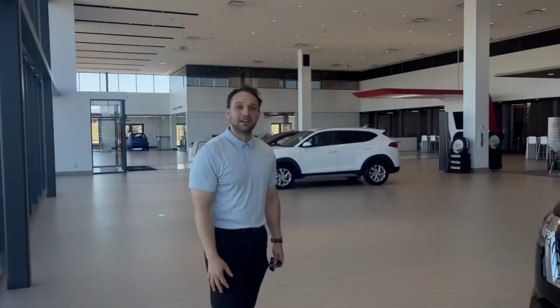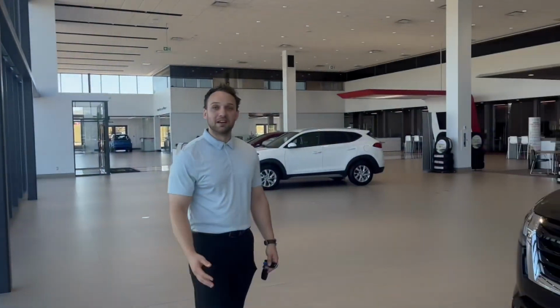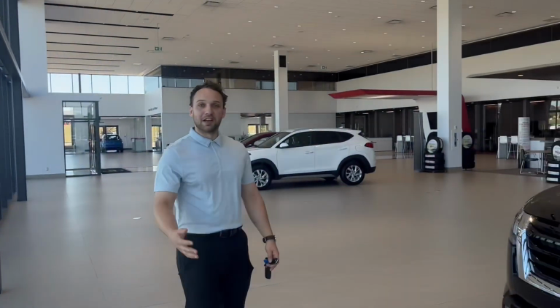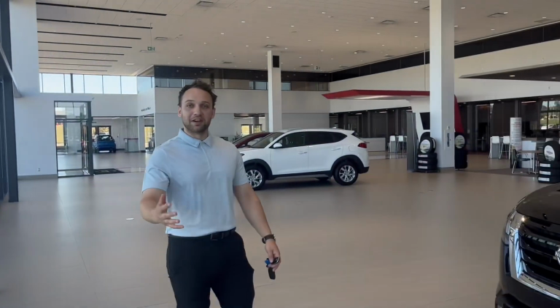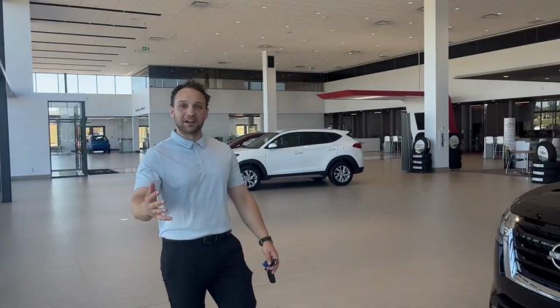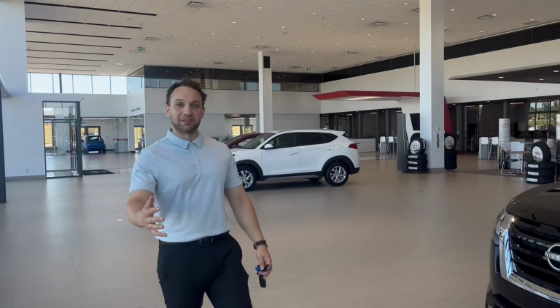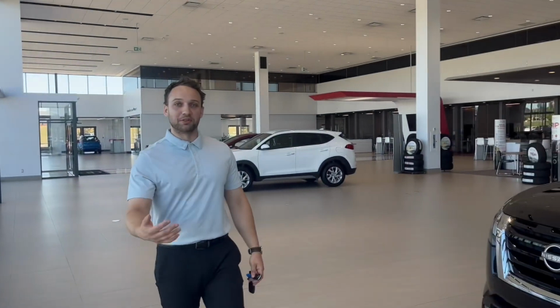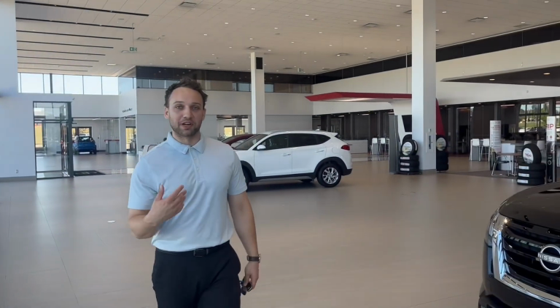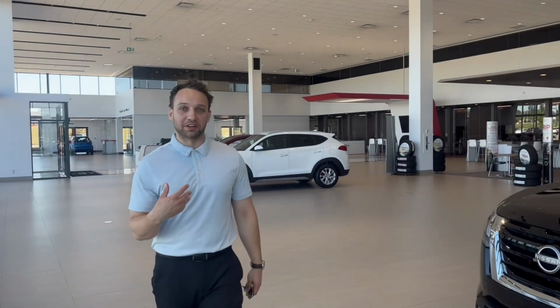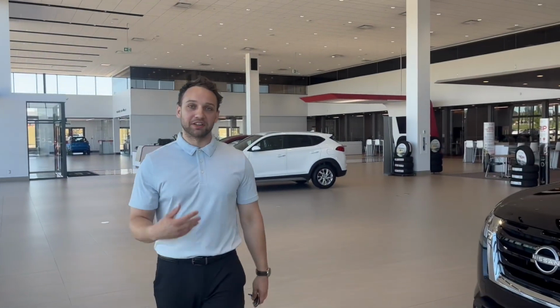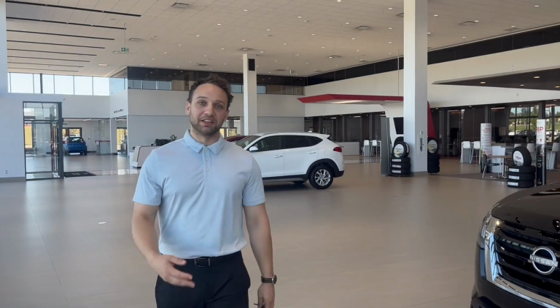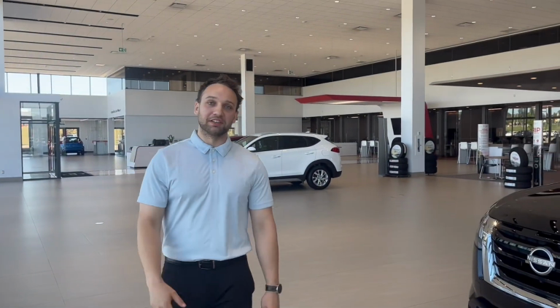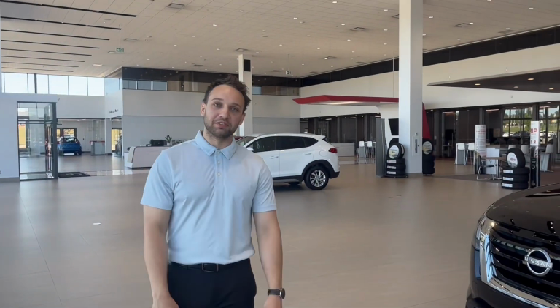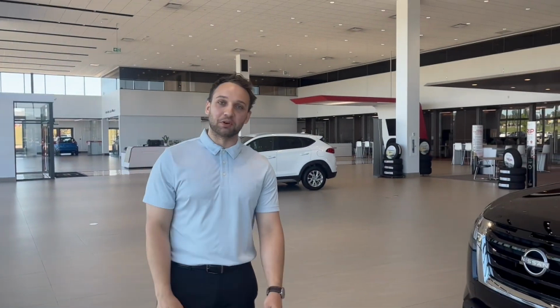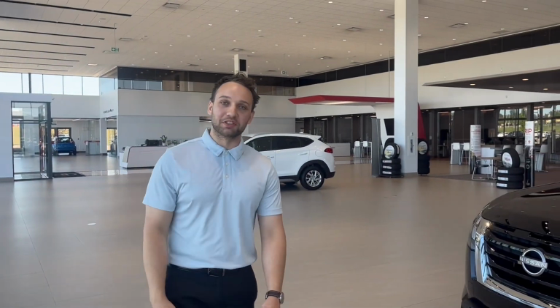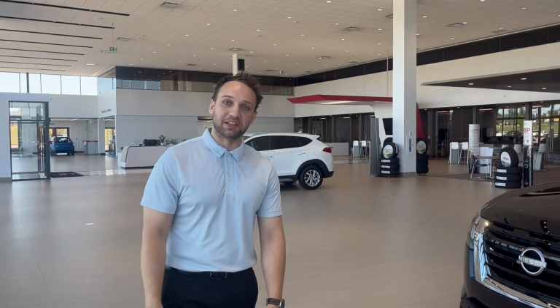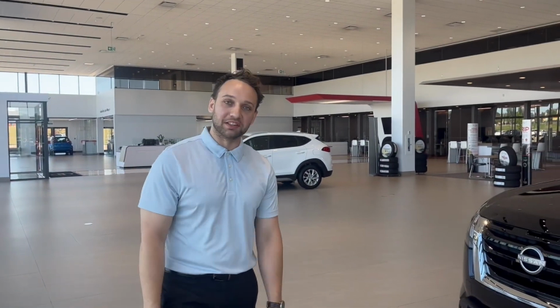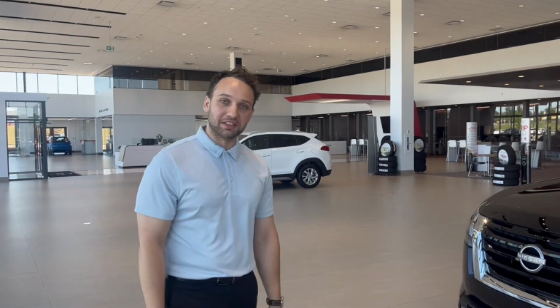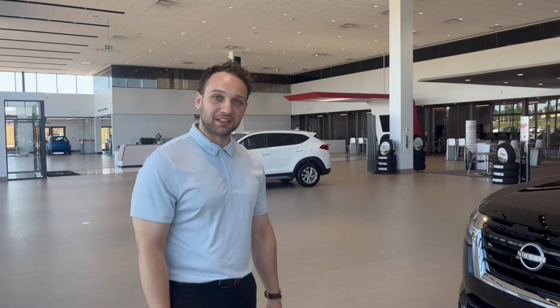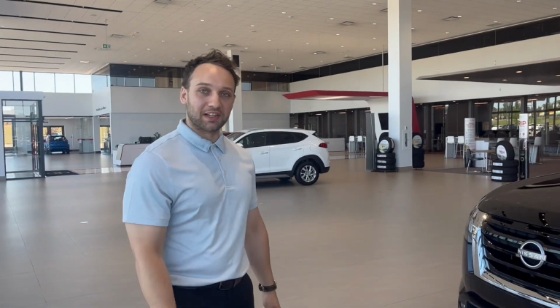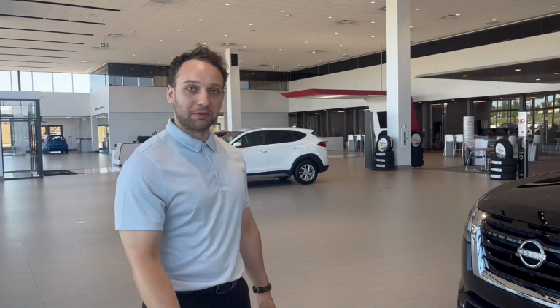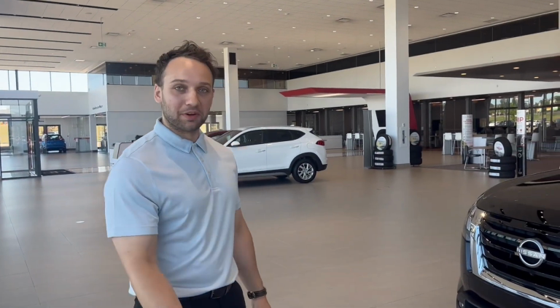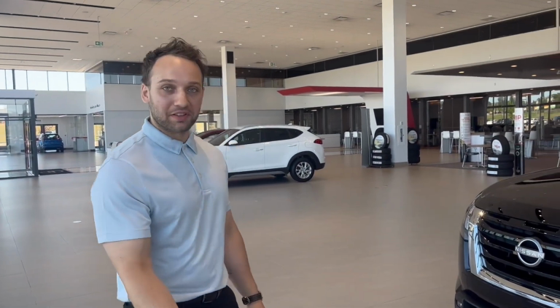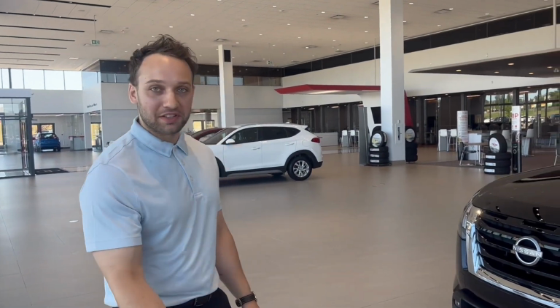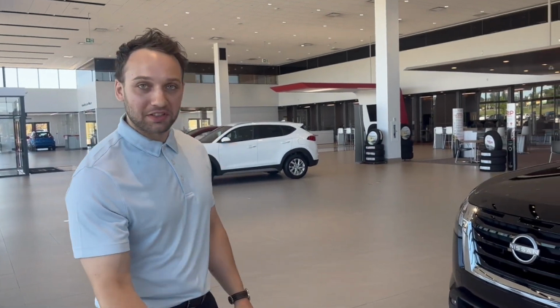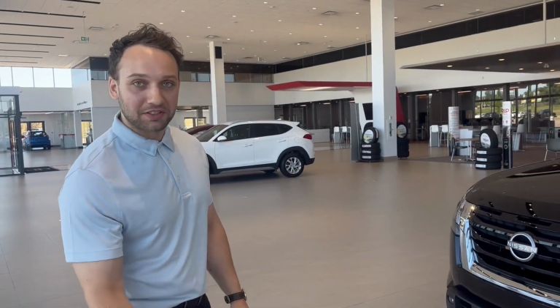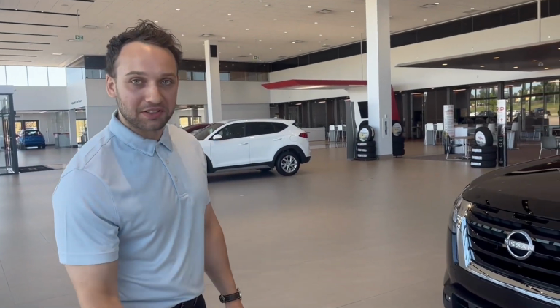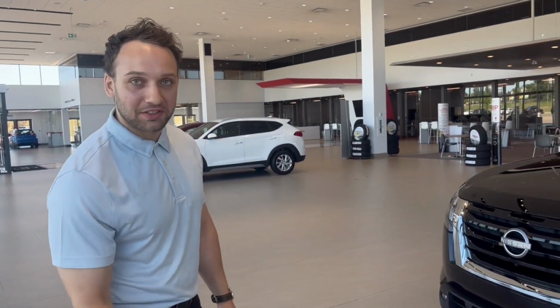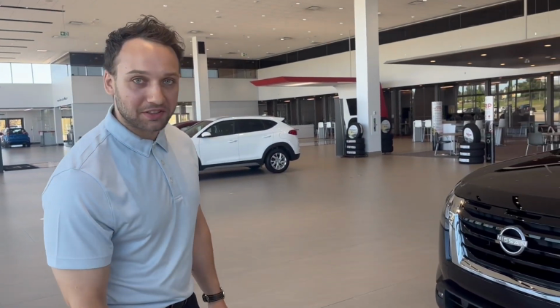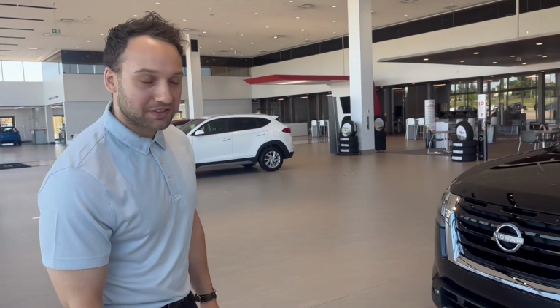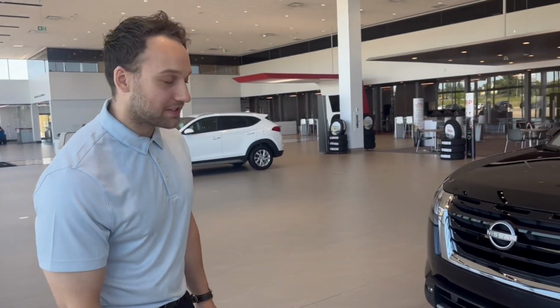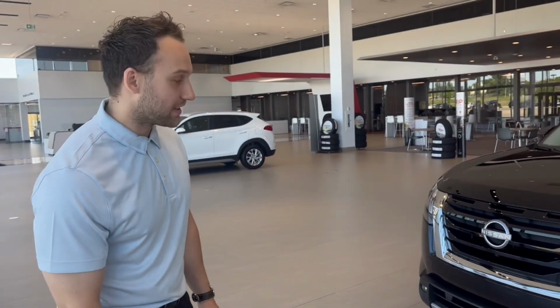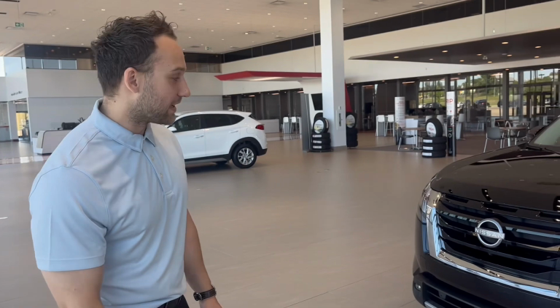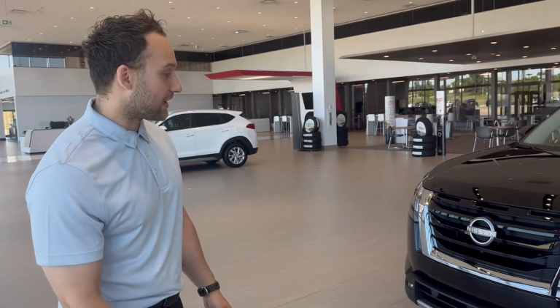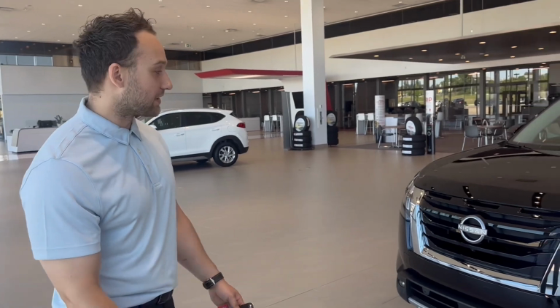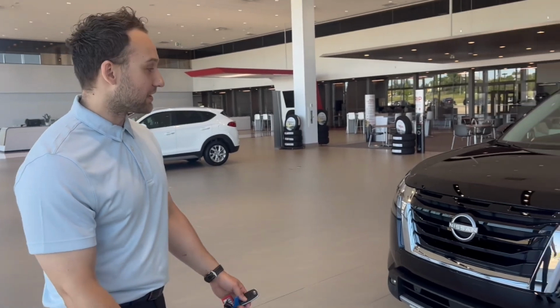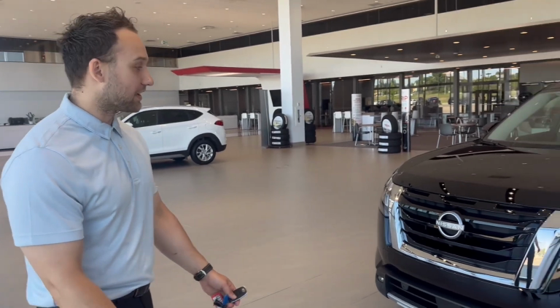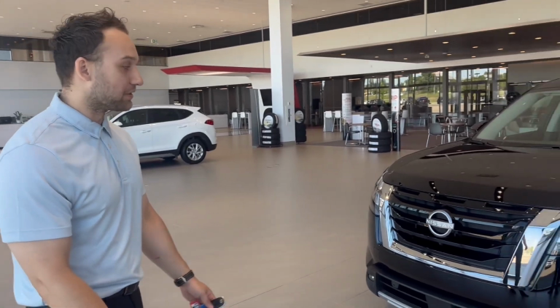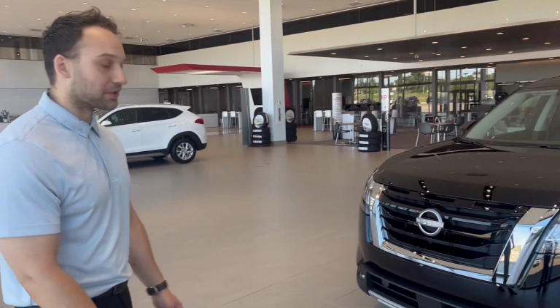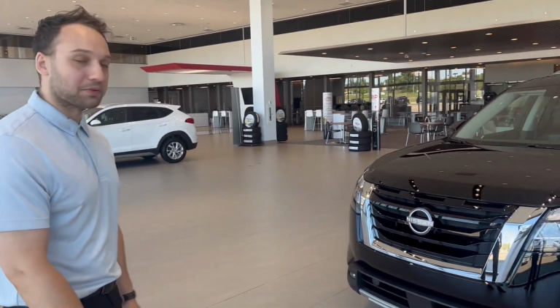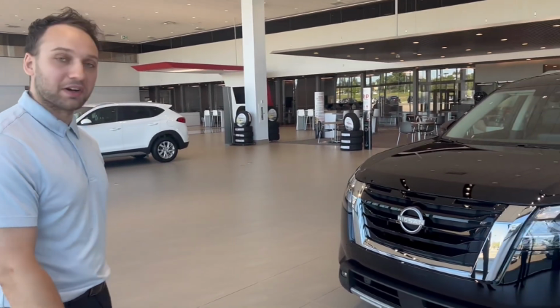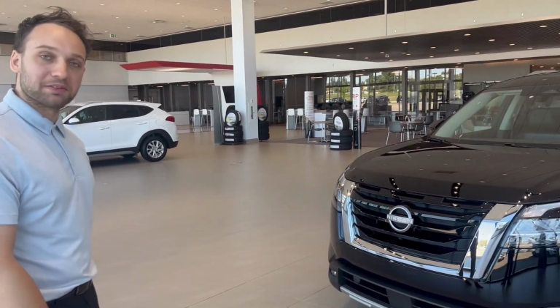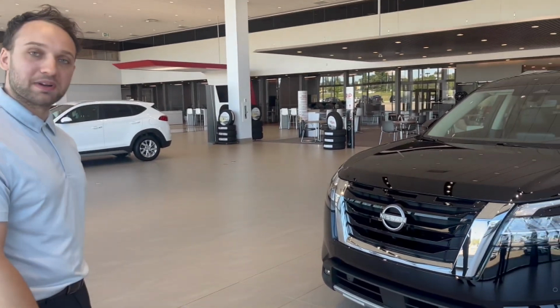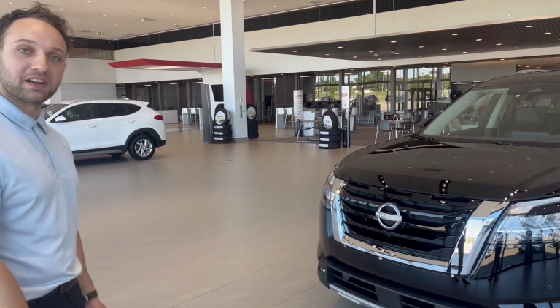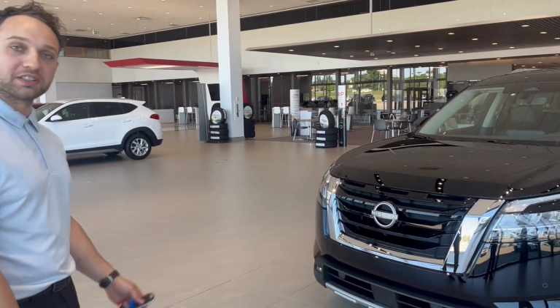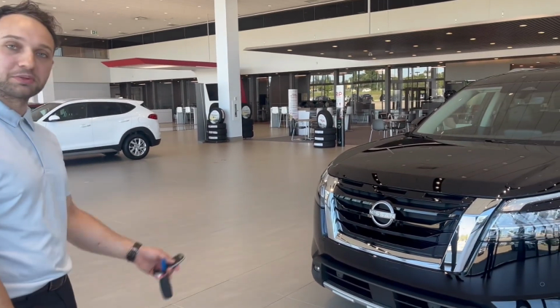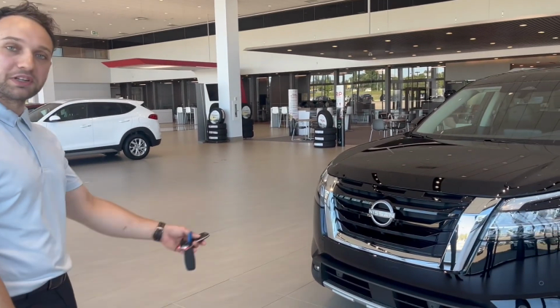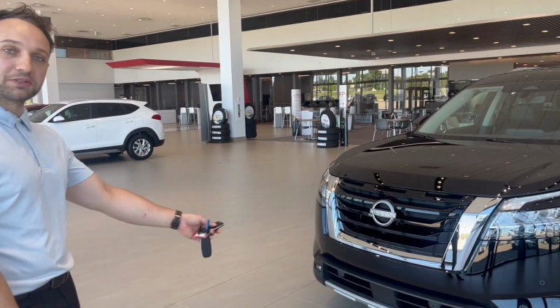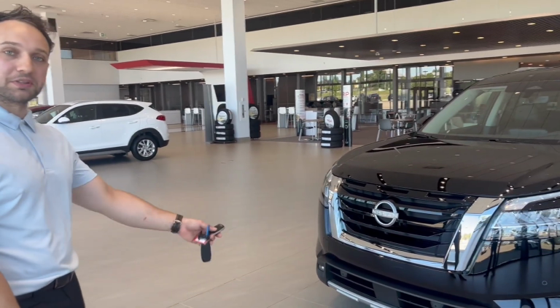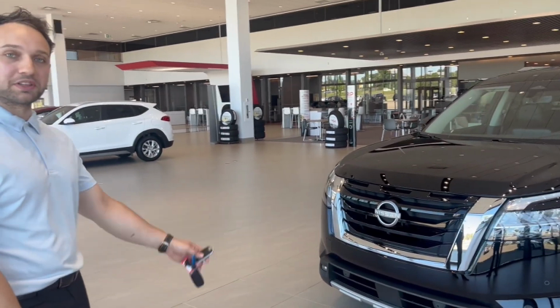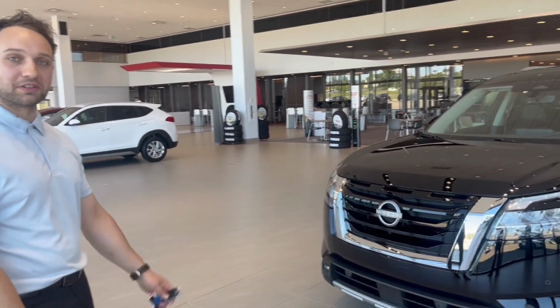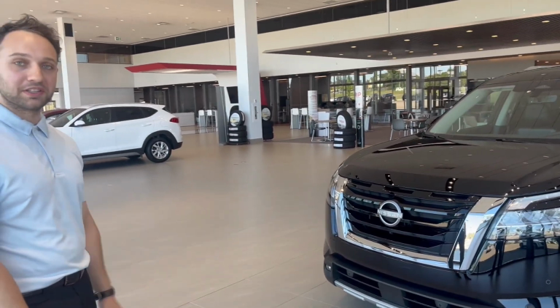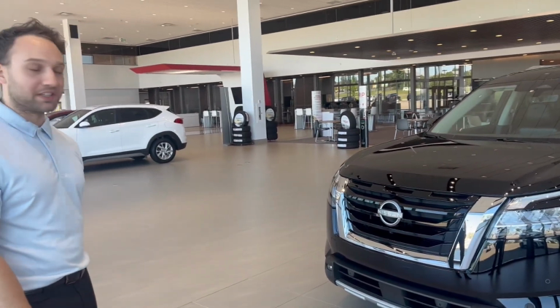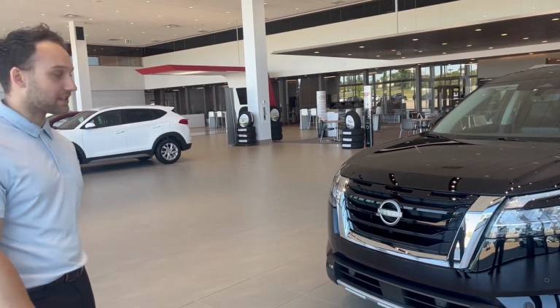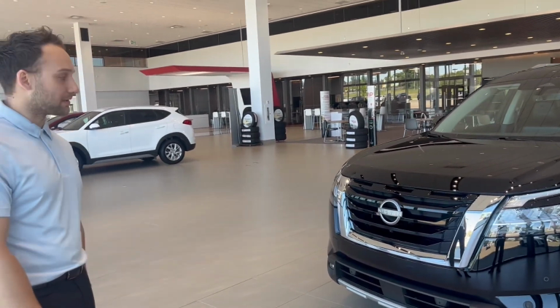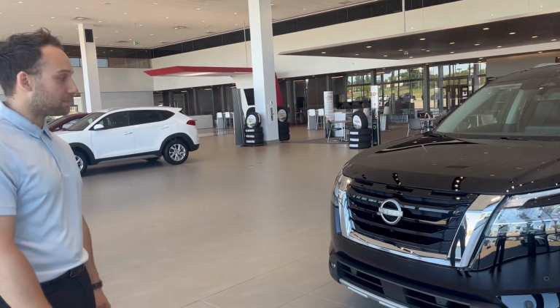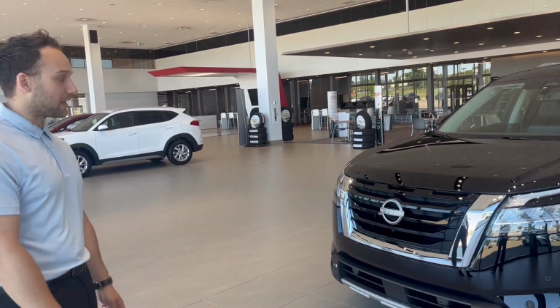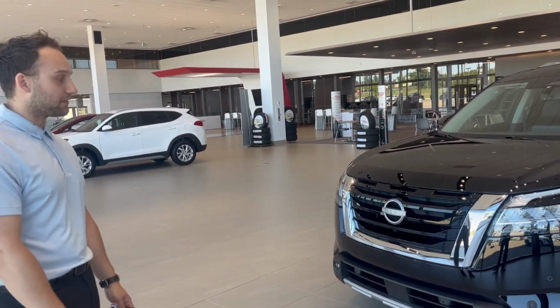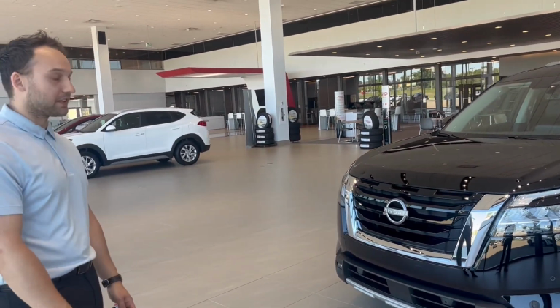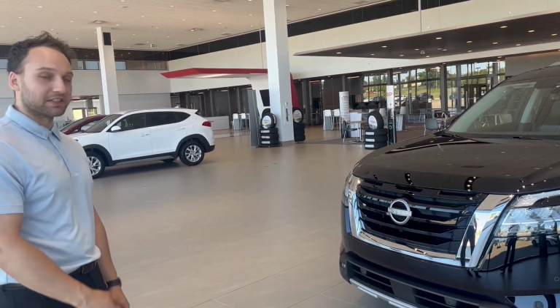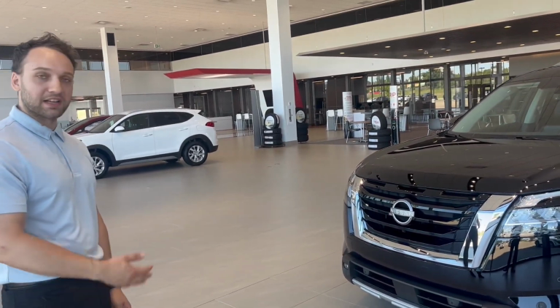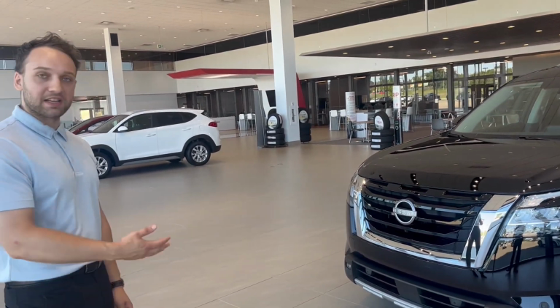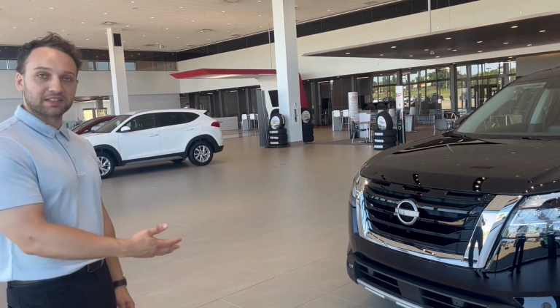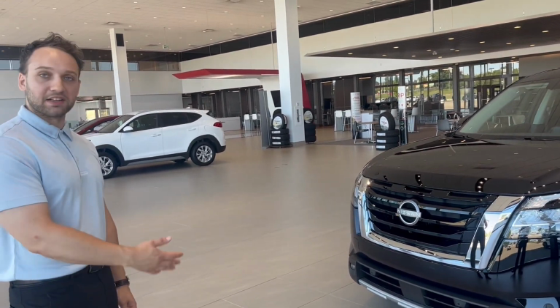Hey Randall, Gregory here from Northside Nissan. I'm one of the sales consultants and I heard that you were inquiring about our 2023 Nissan Pathfinder SL.